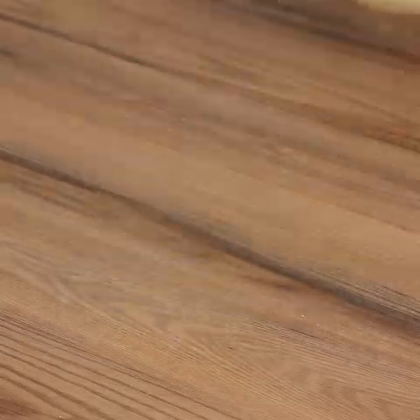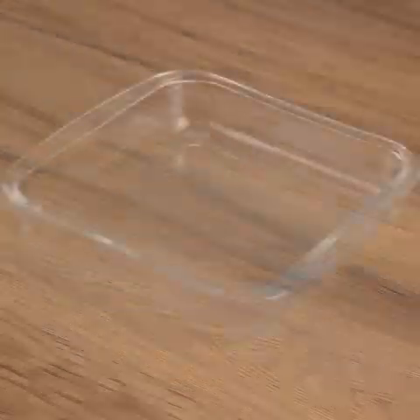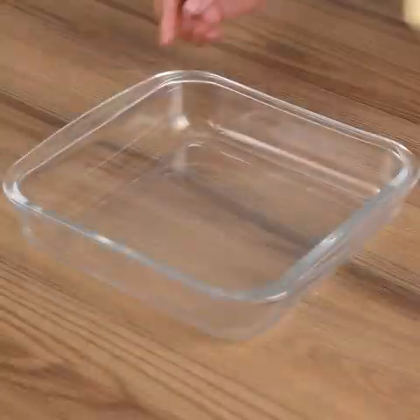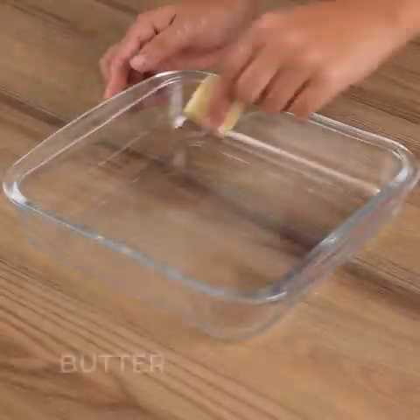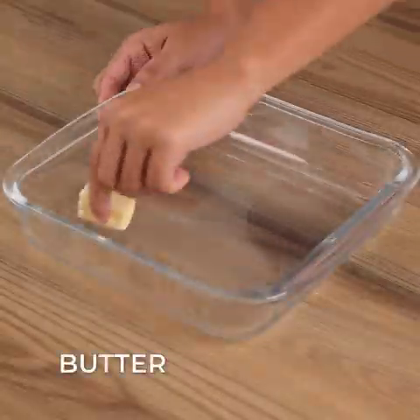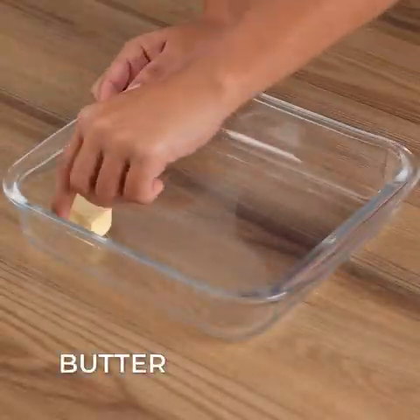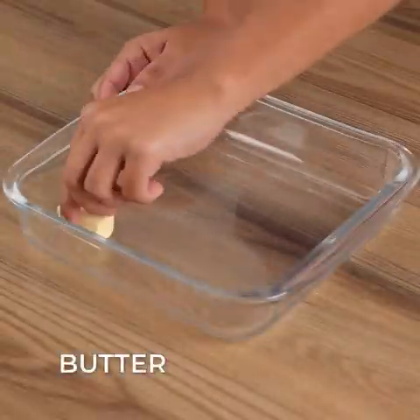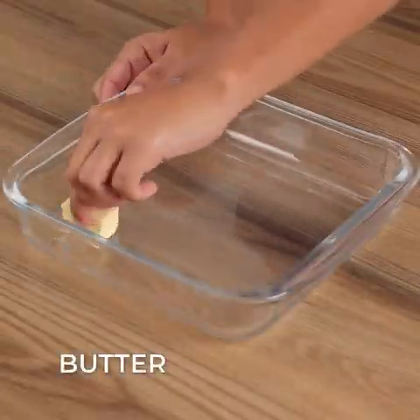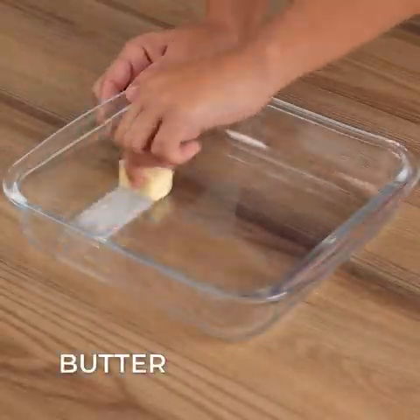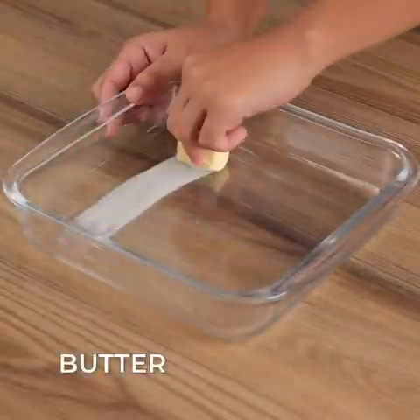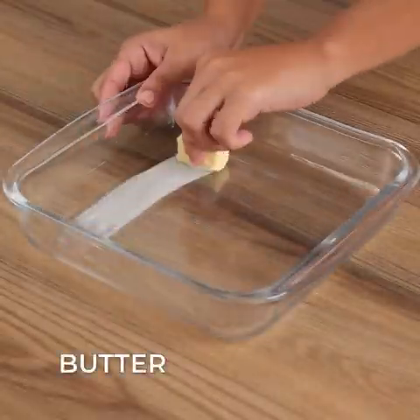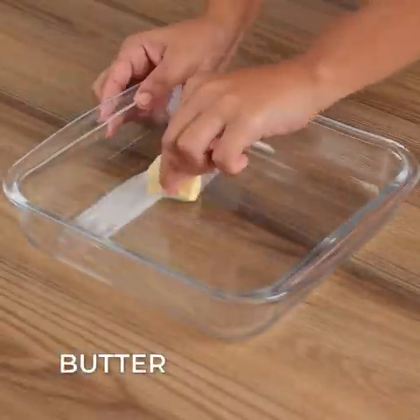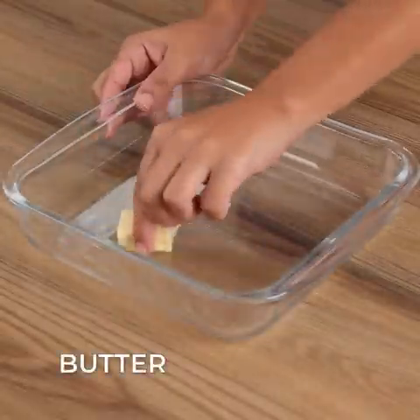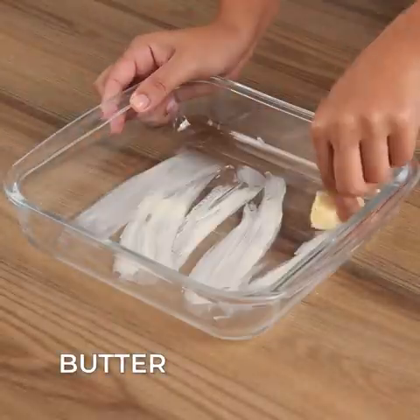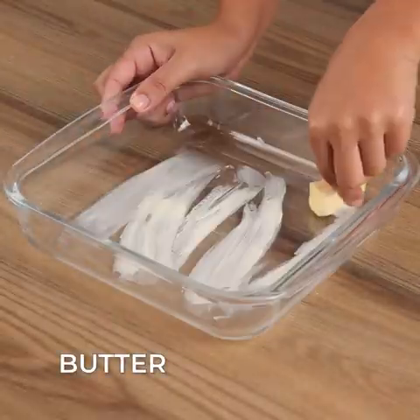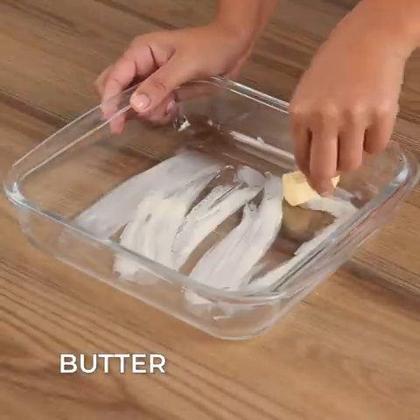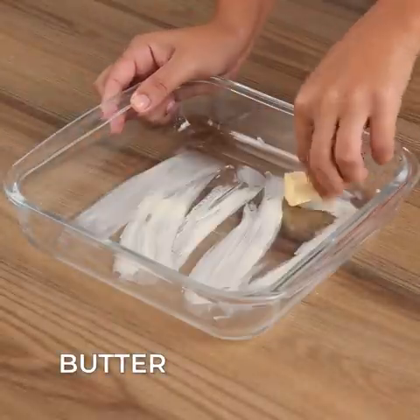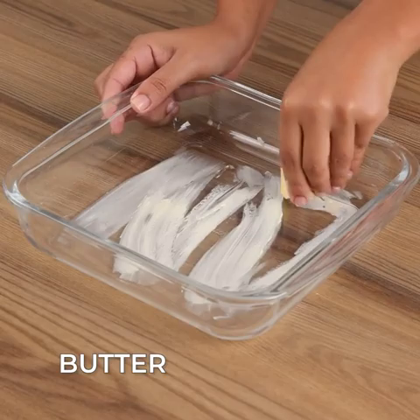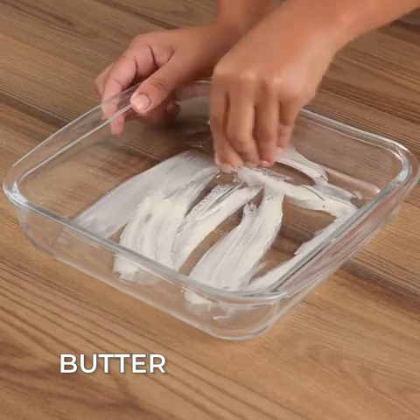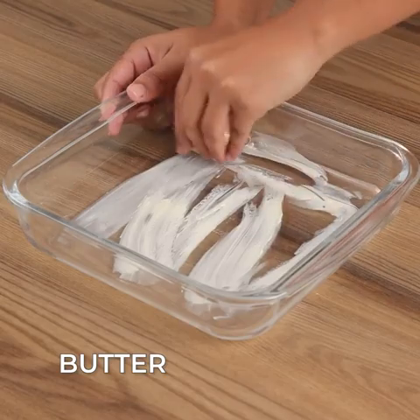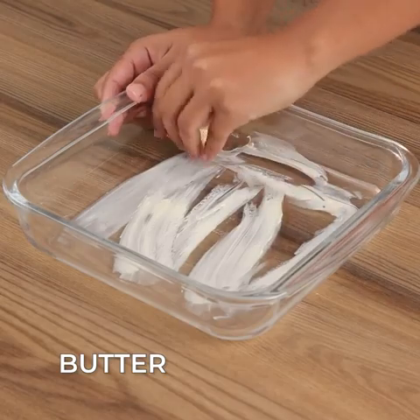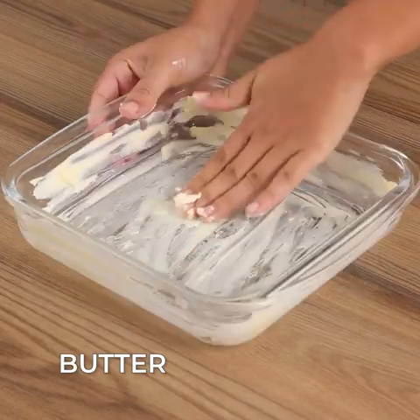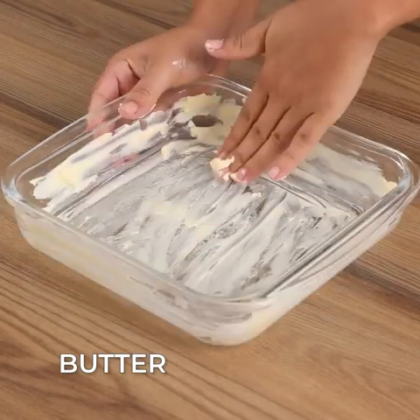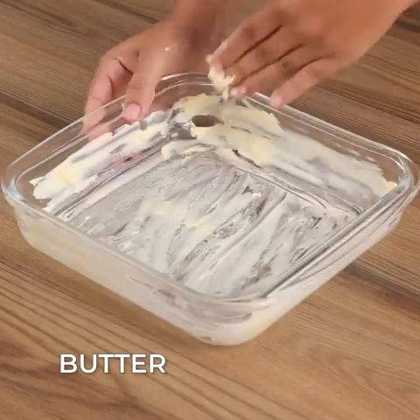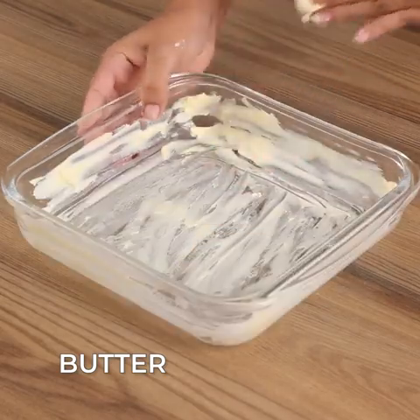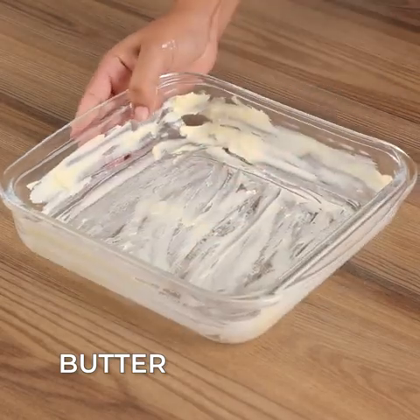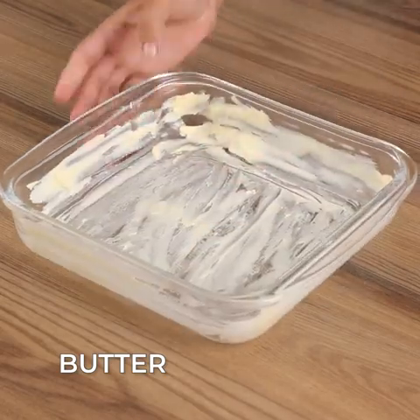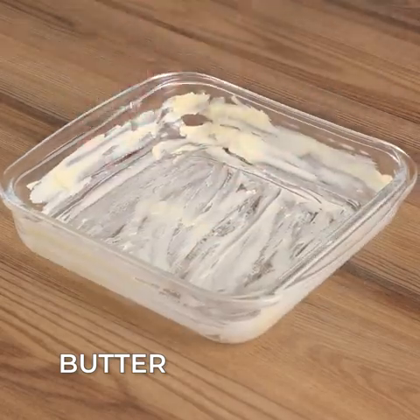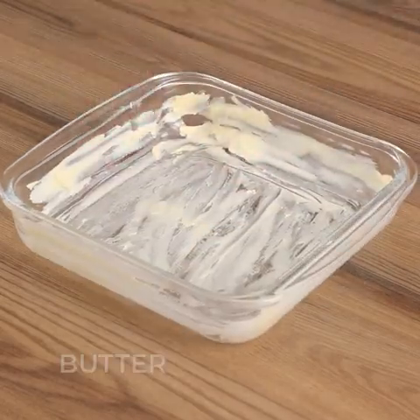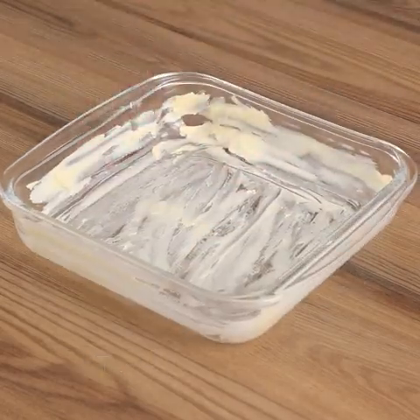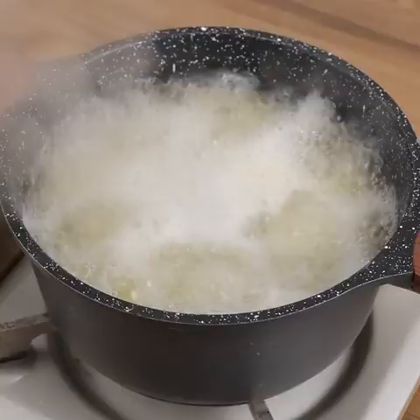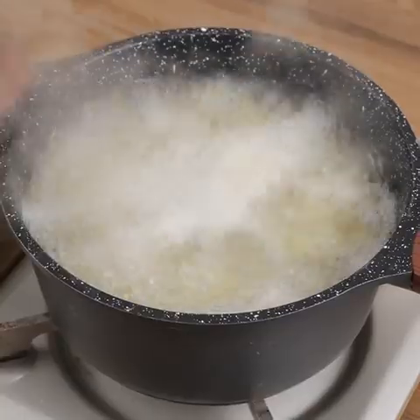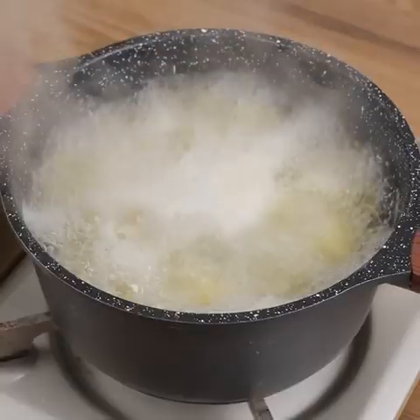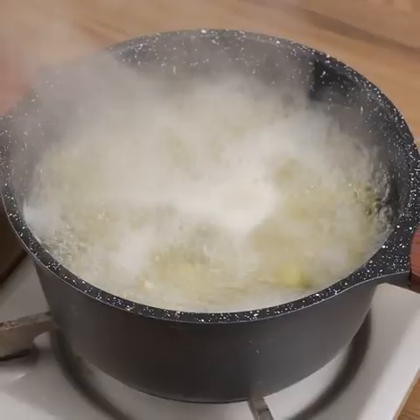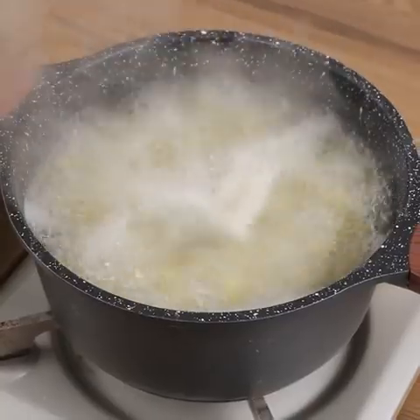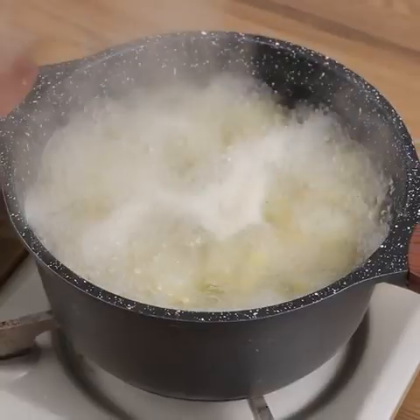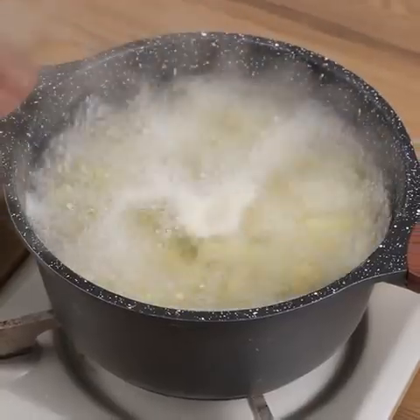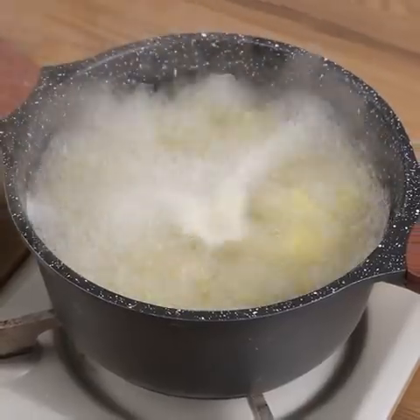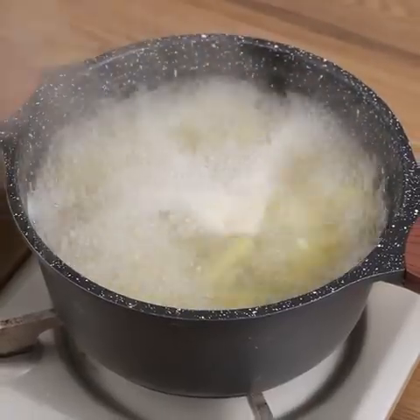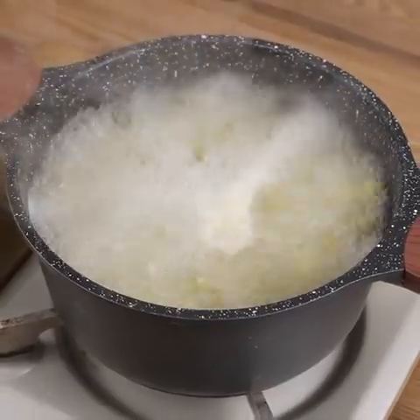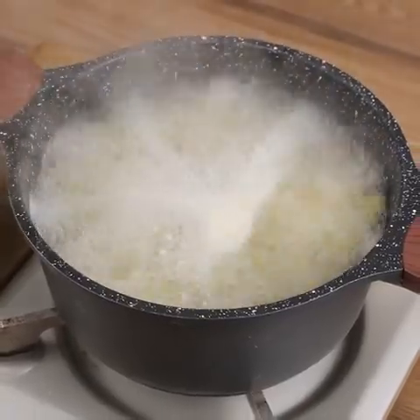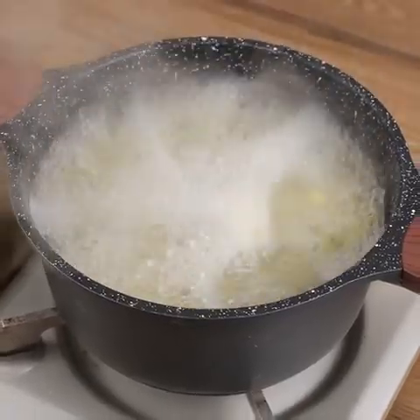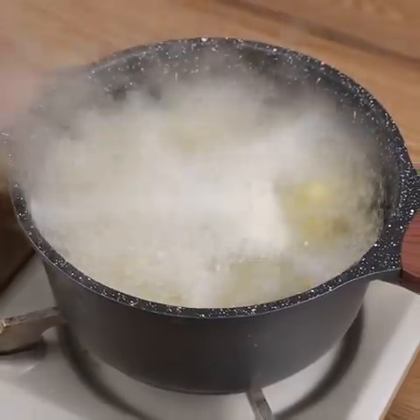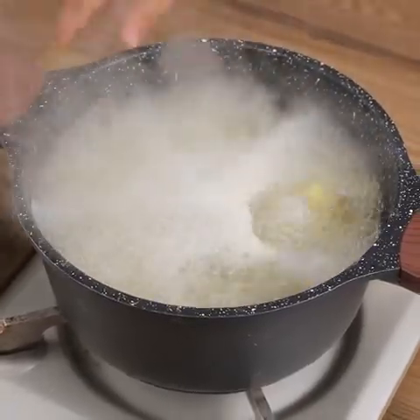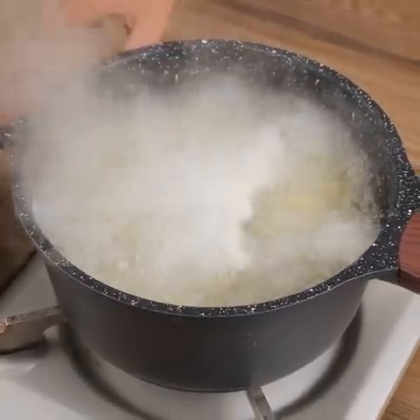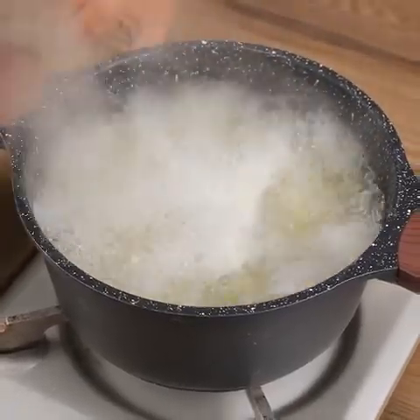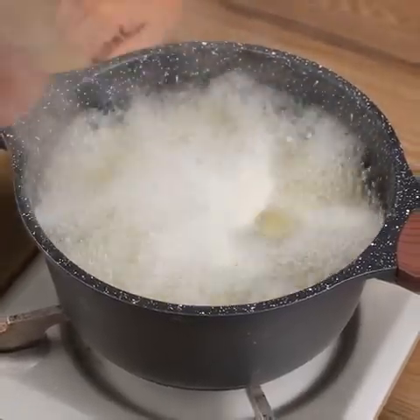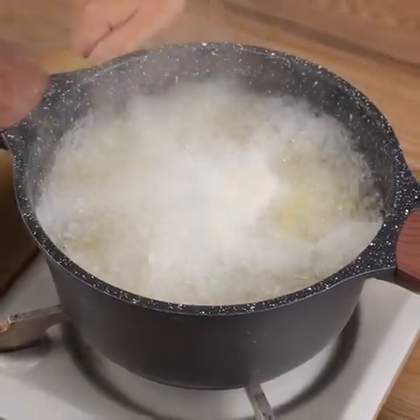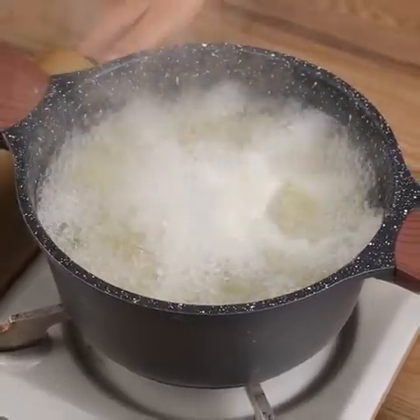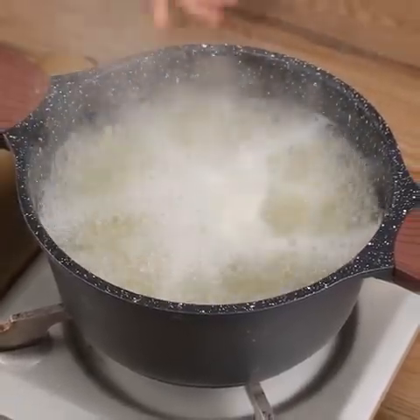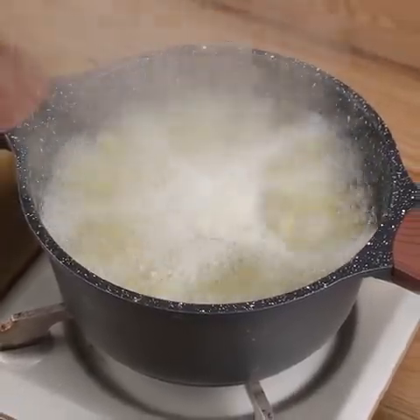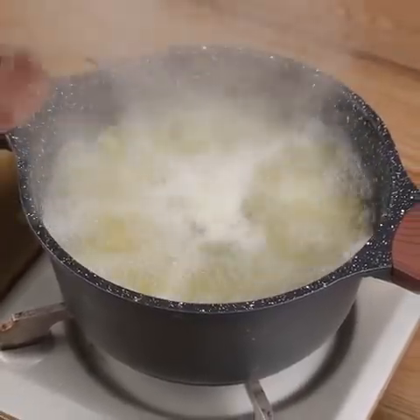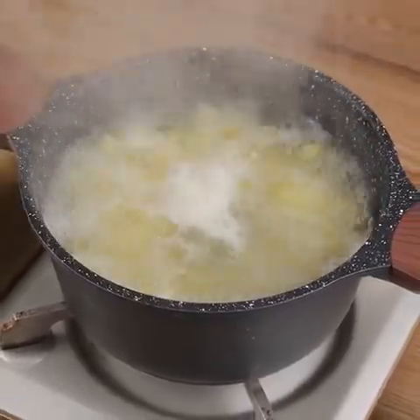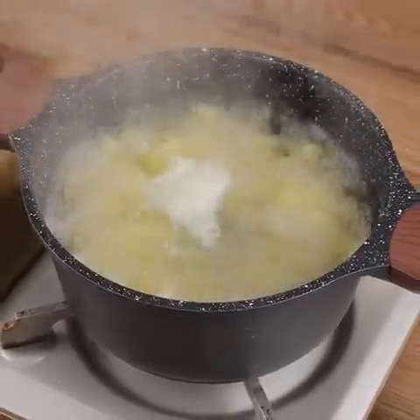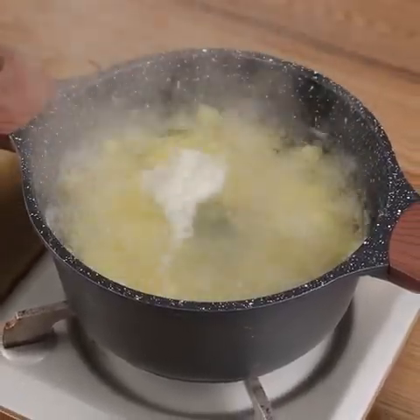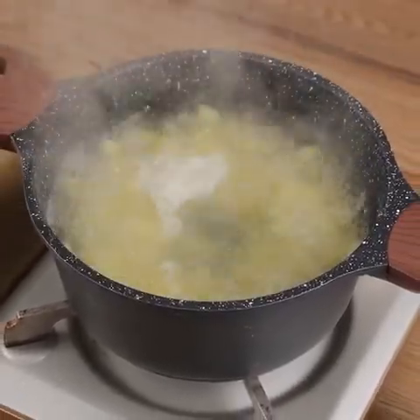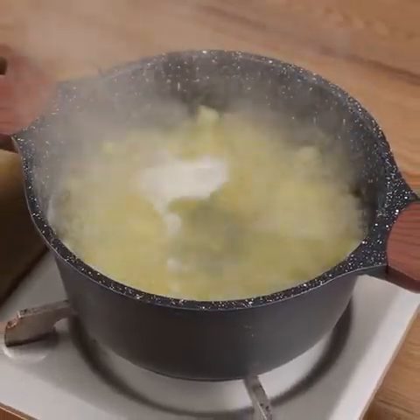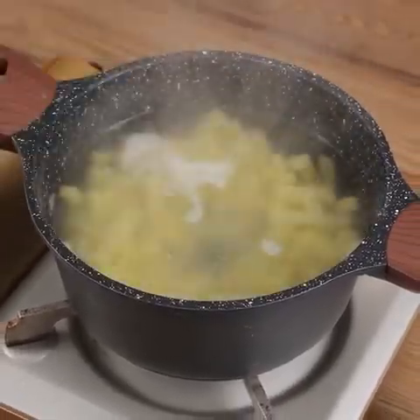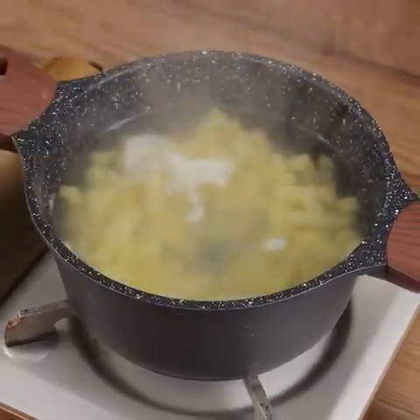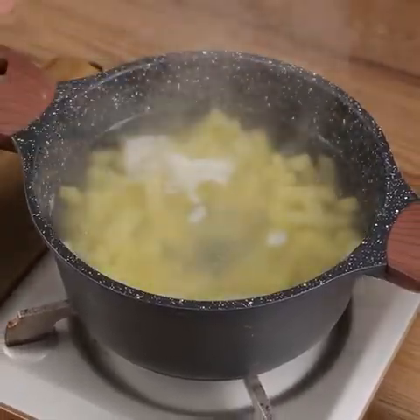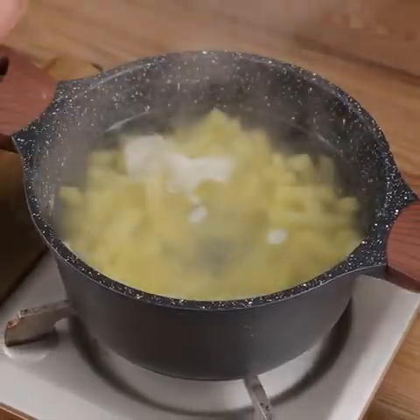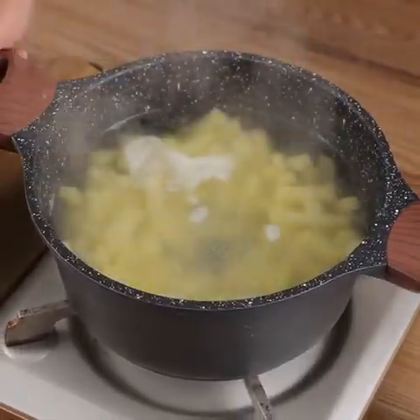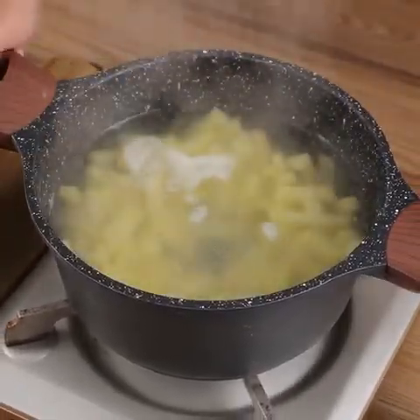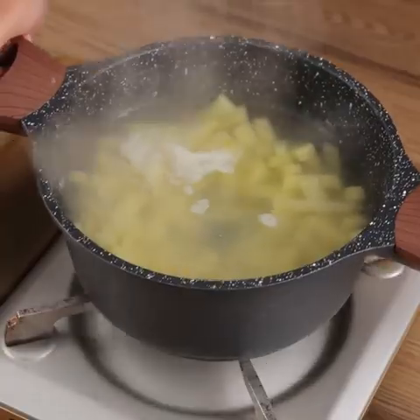Grease a baking pan with butter. When the potatoes are cooked, drain the water and add them to the baking pan.